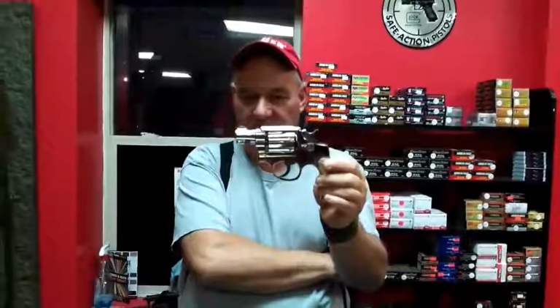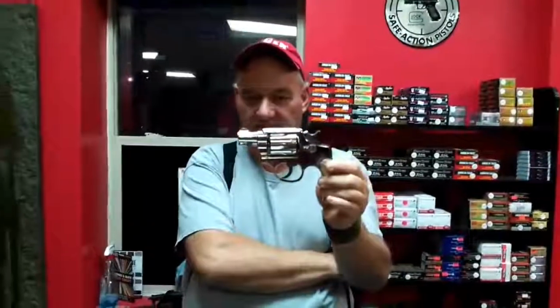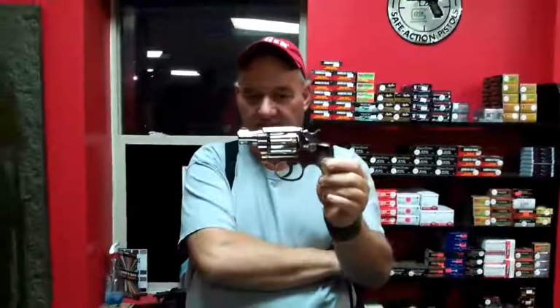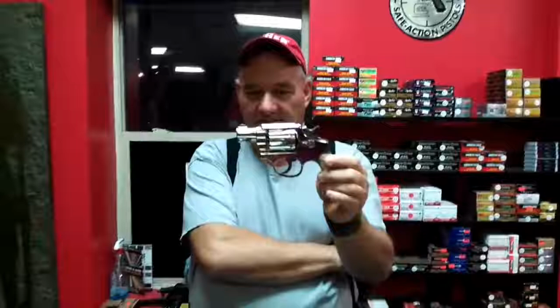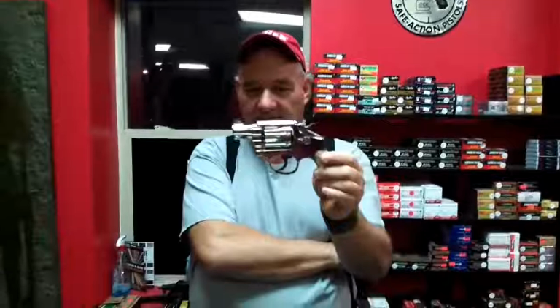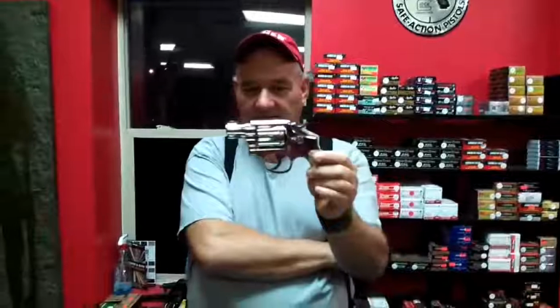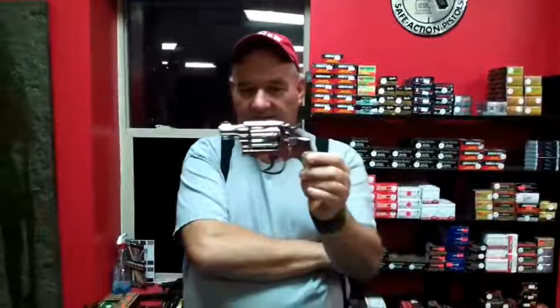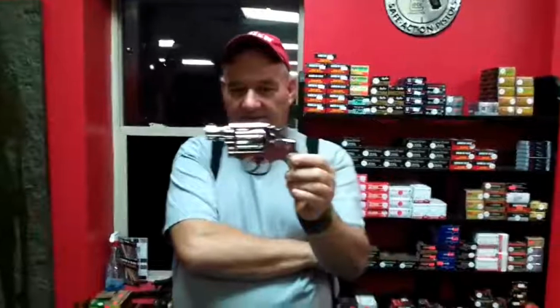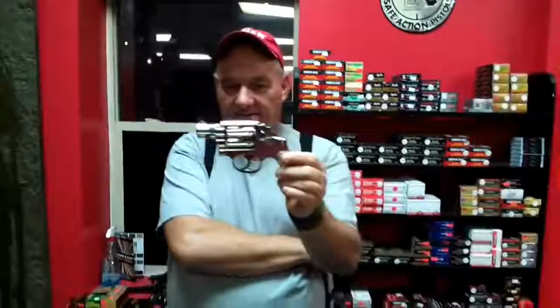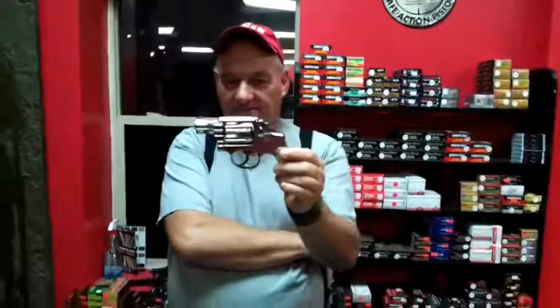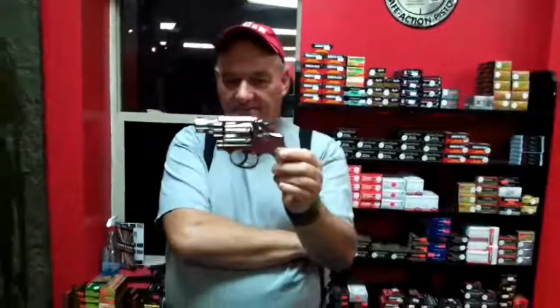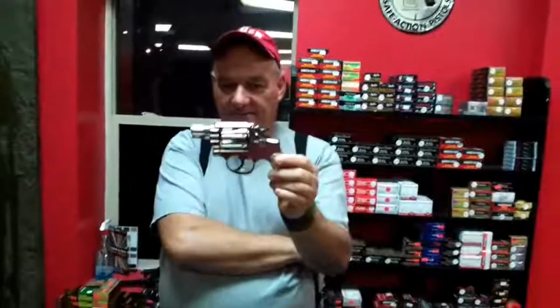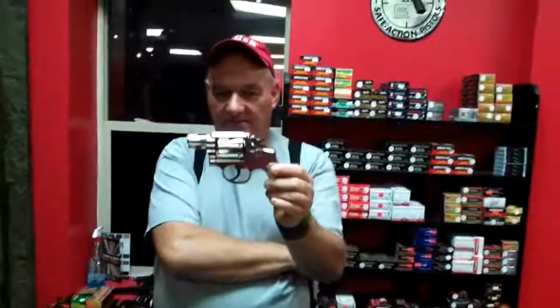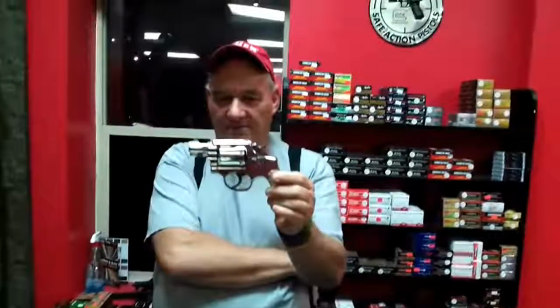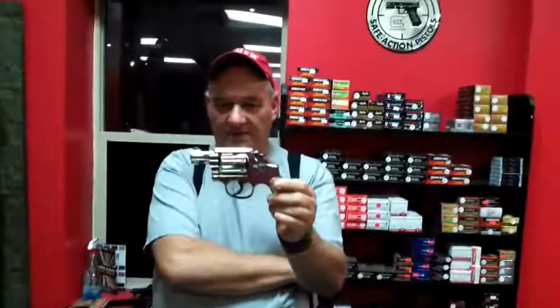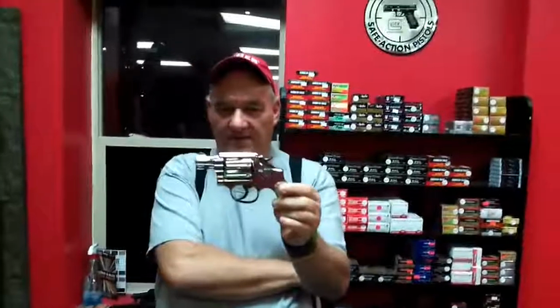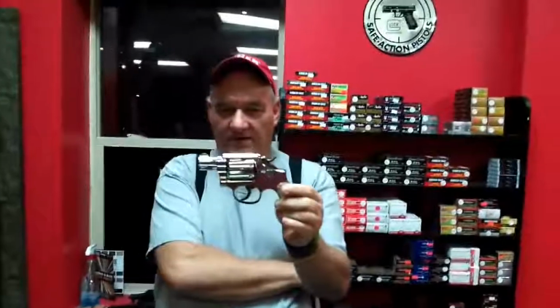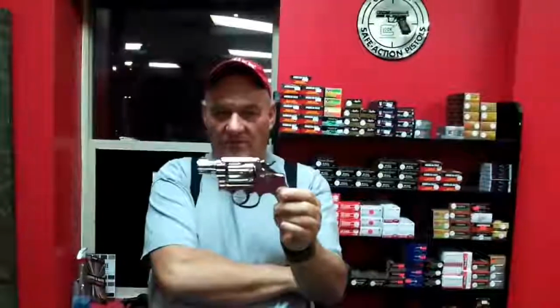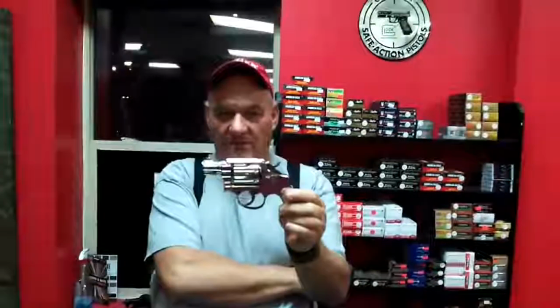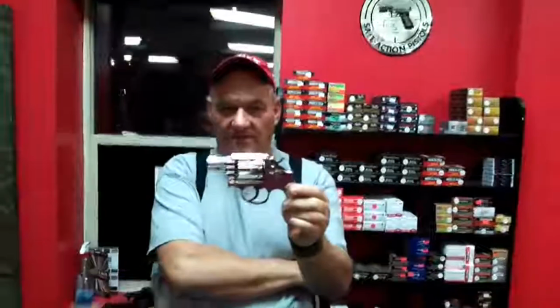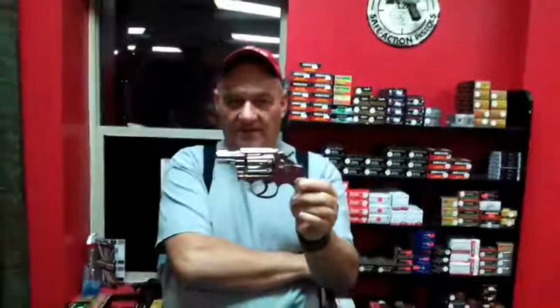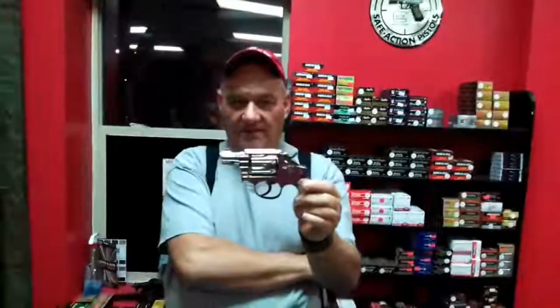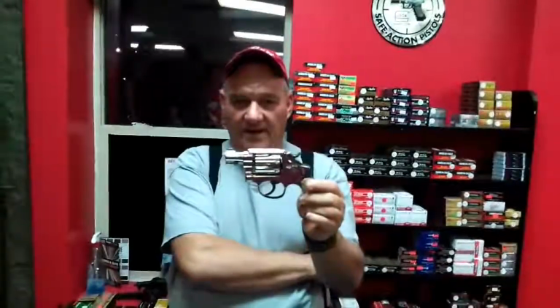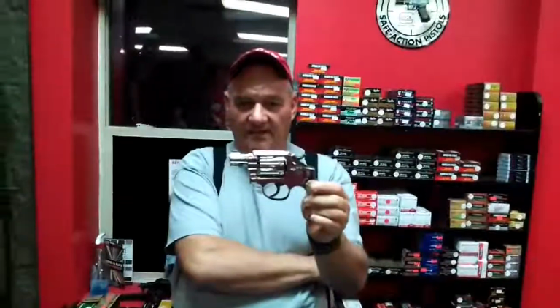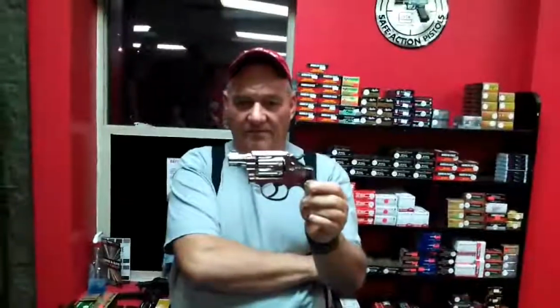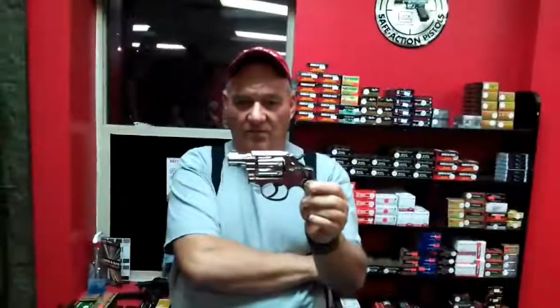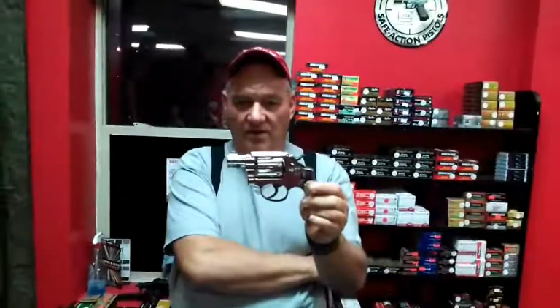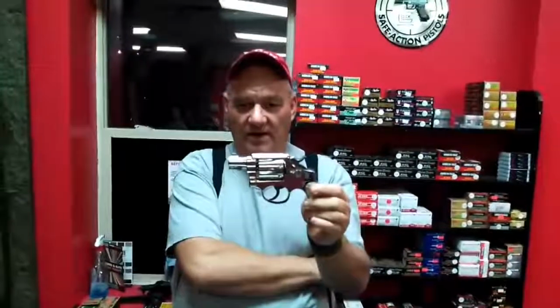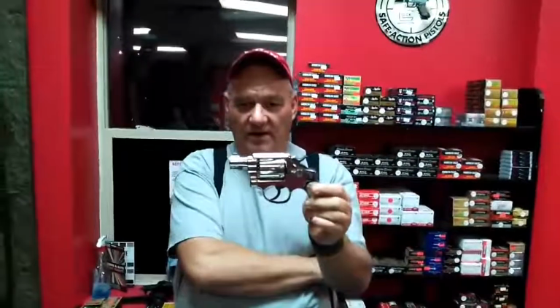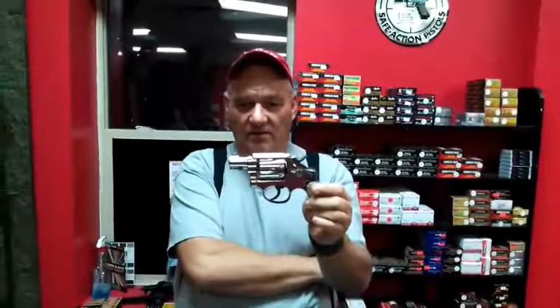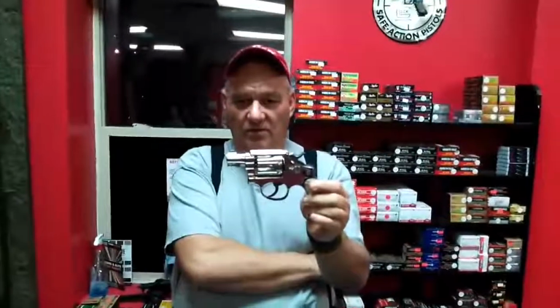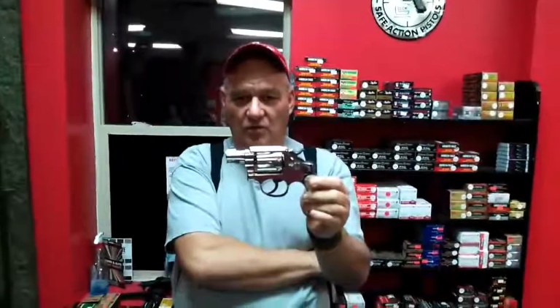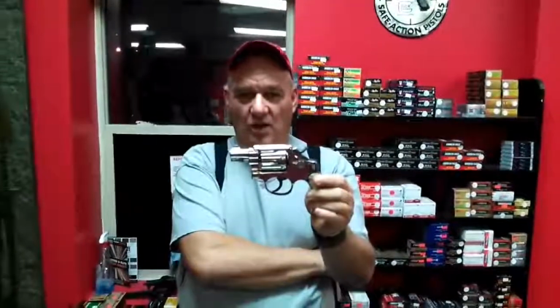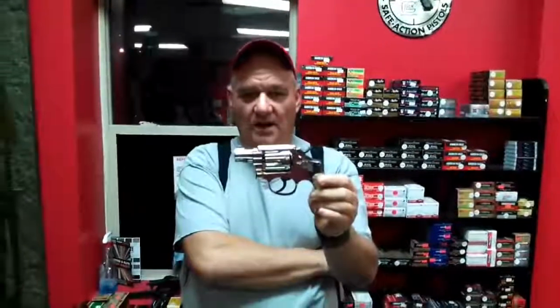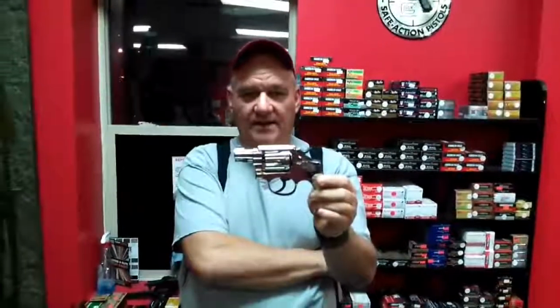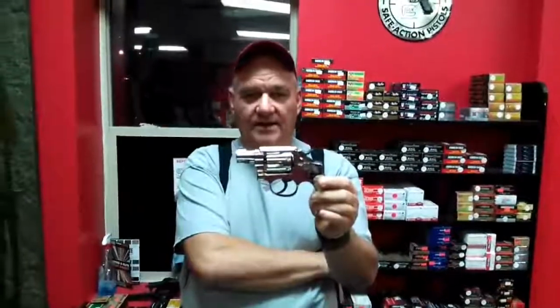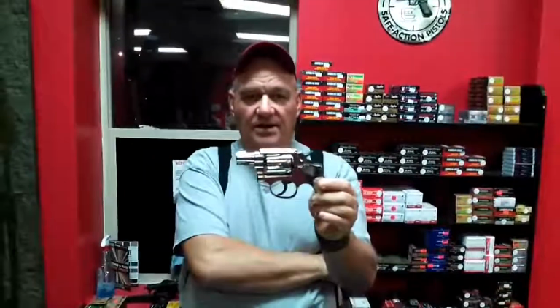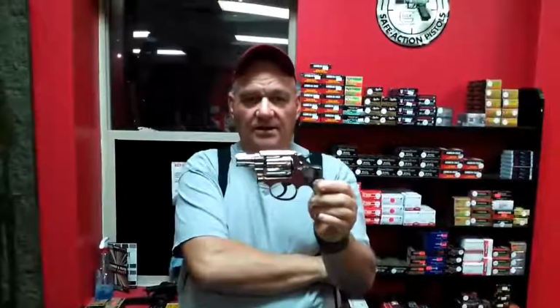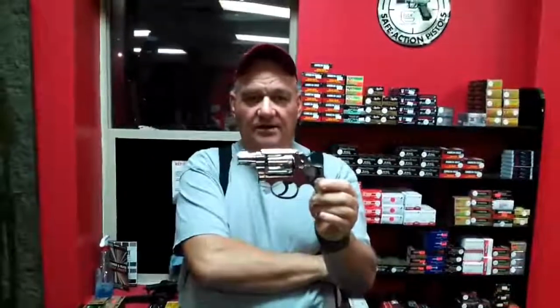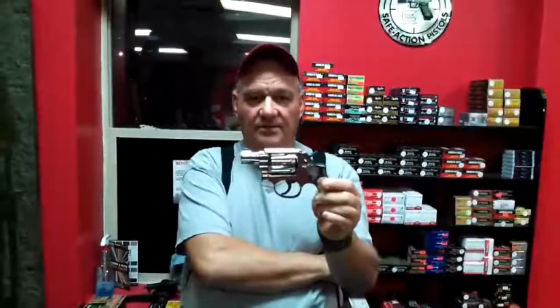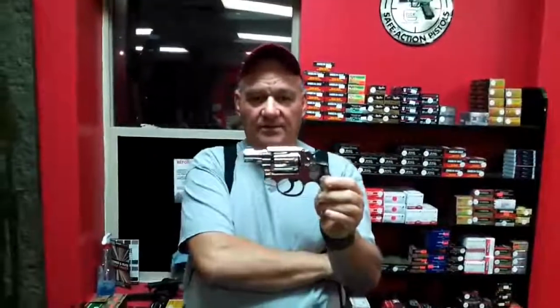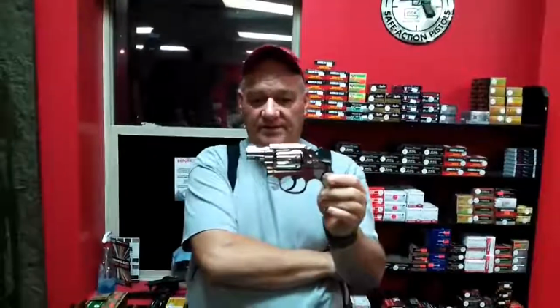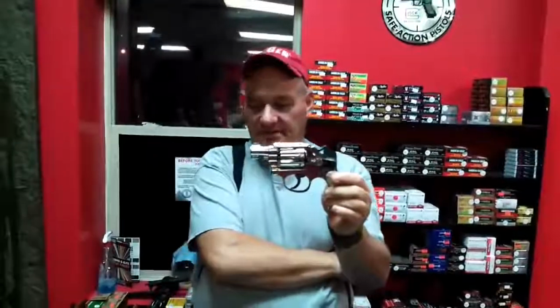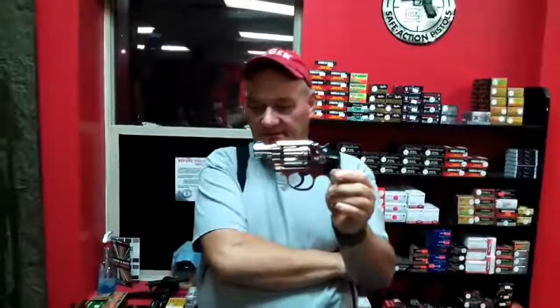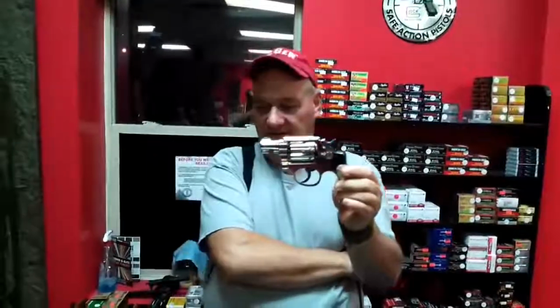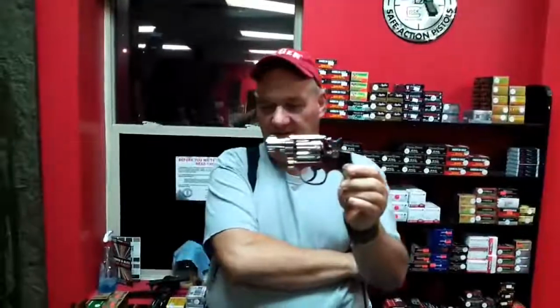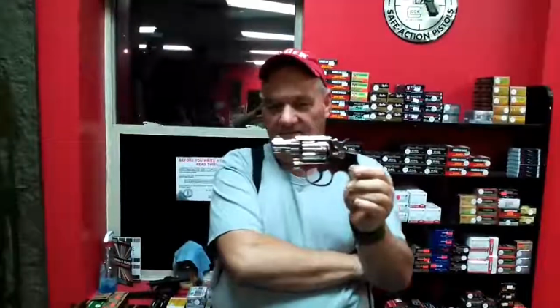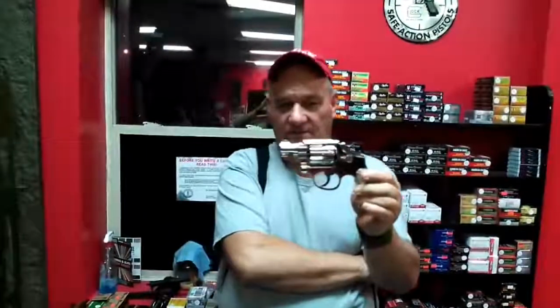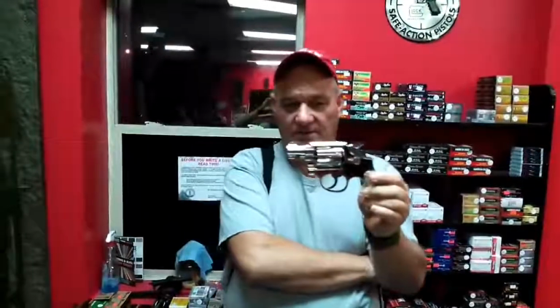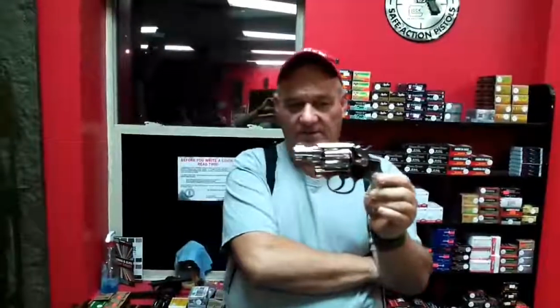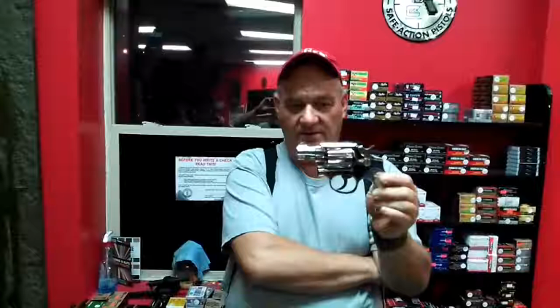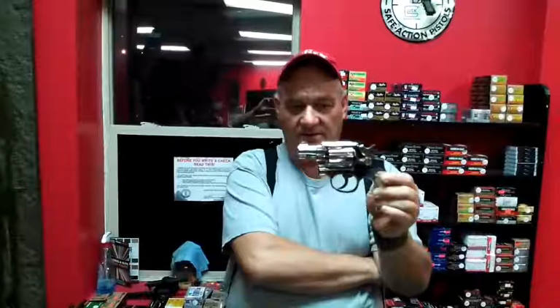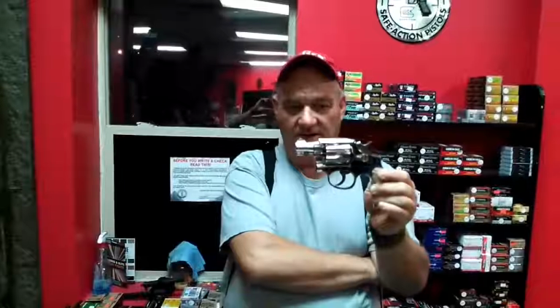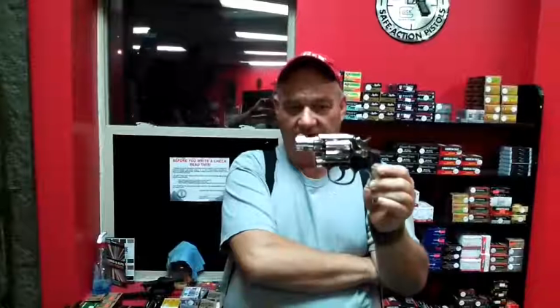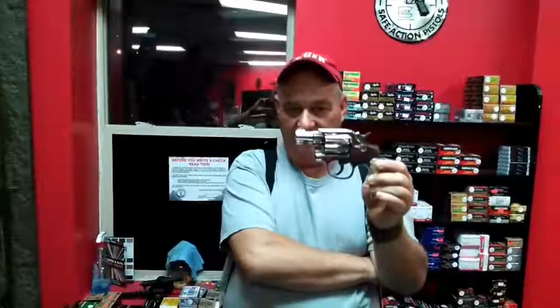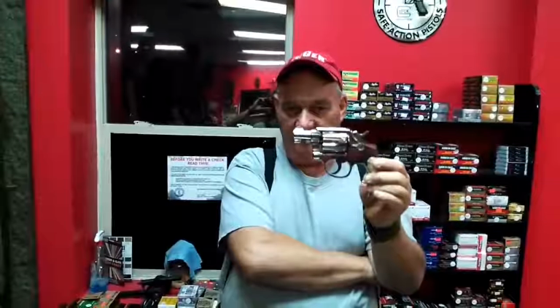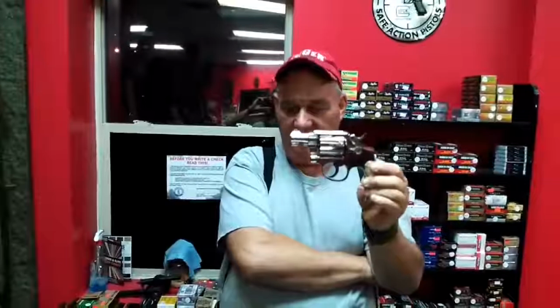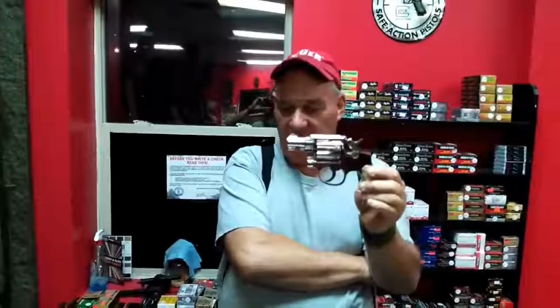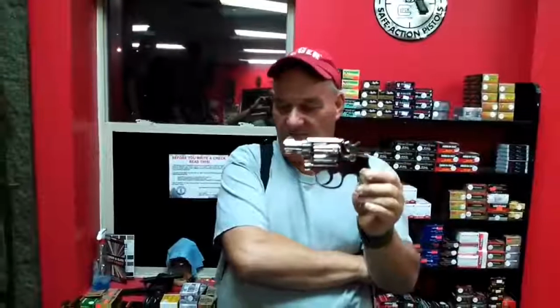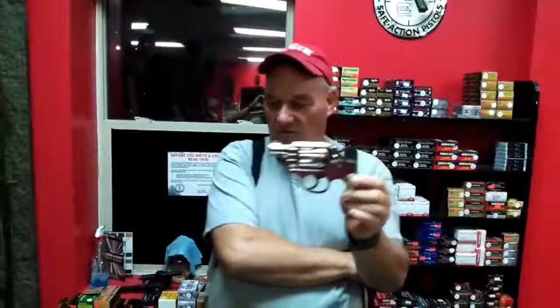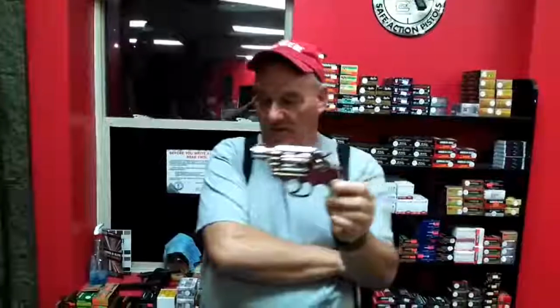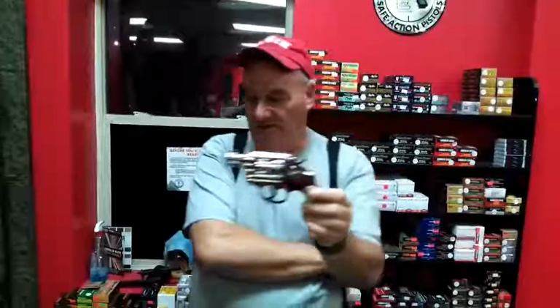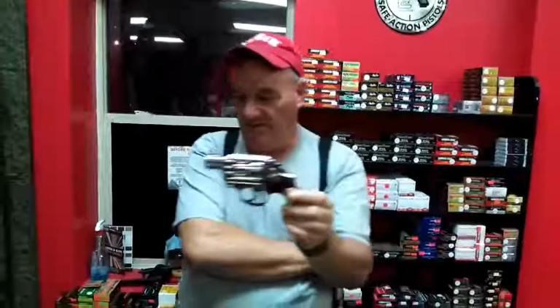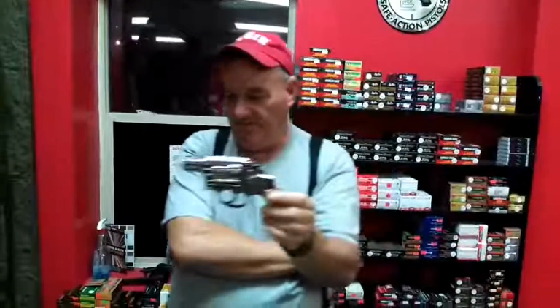Something you might want to think about if you want an heirloom-quality gun to put in your safe or add to your collection — this is one of them.